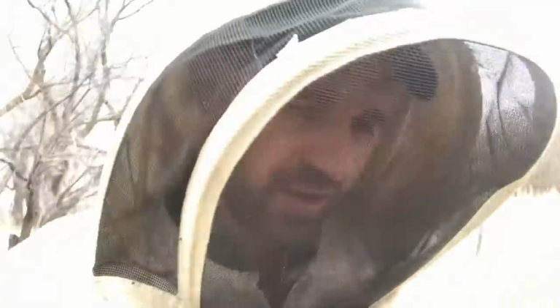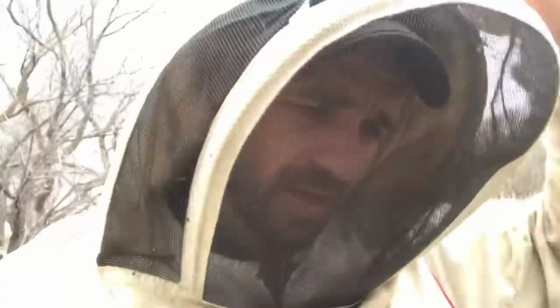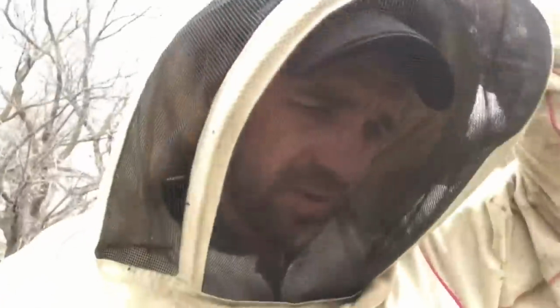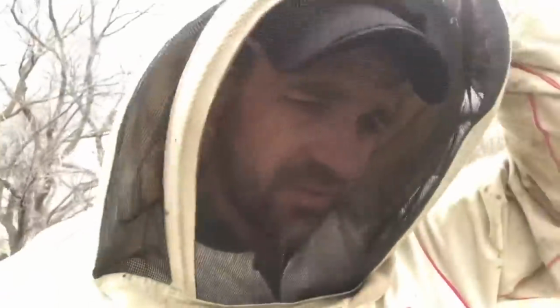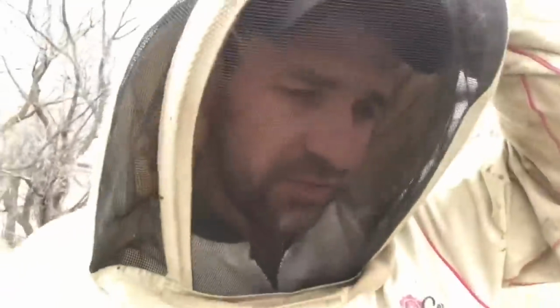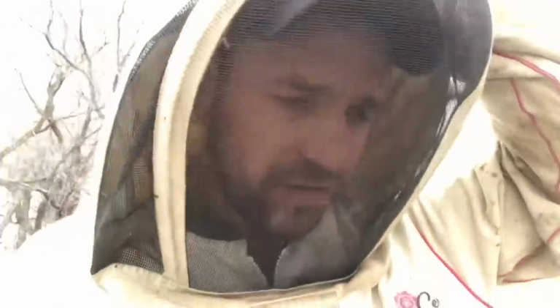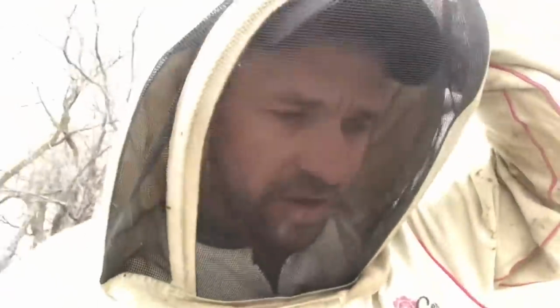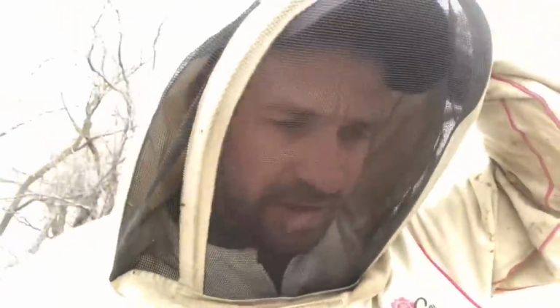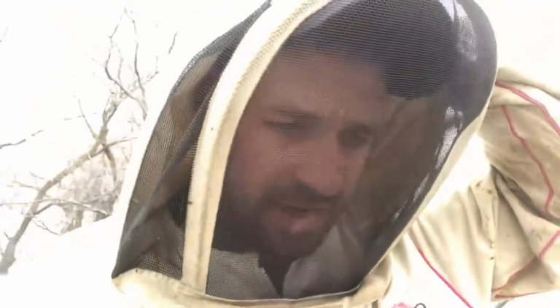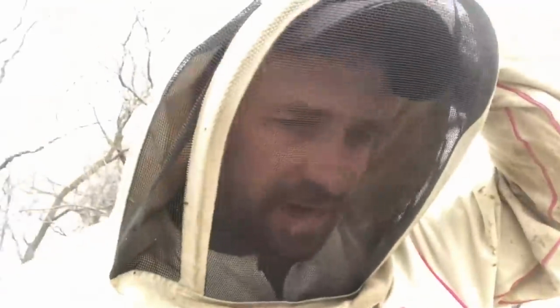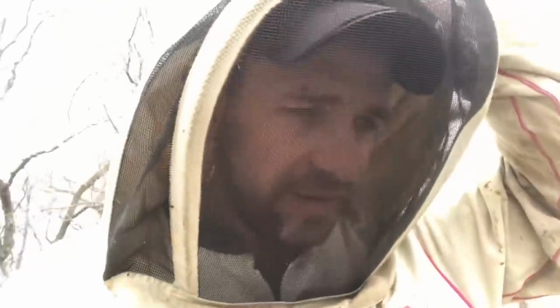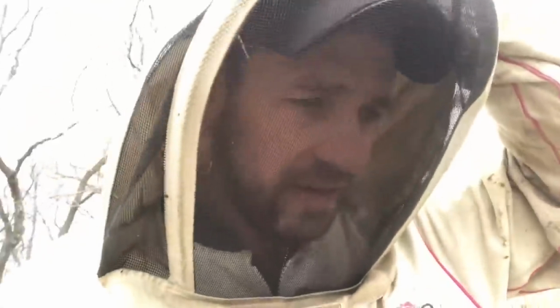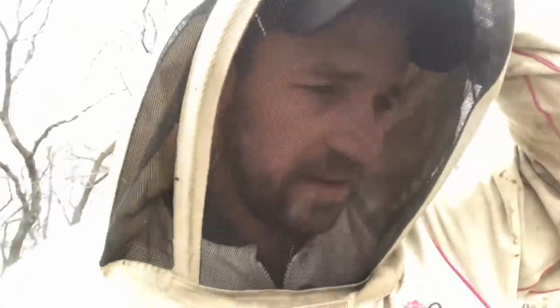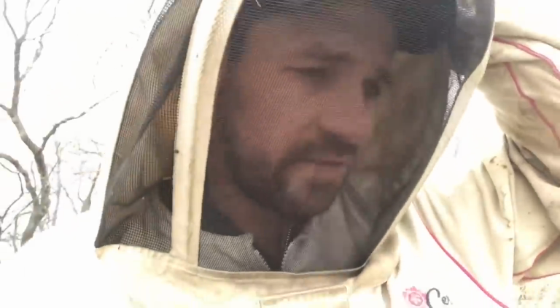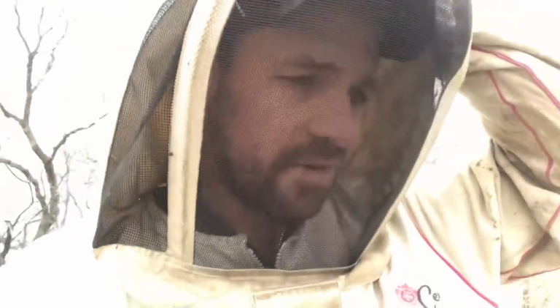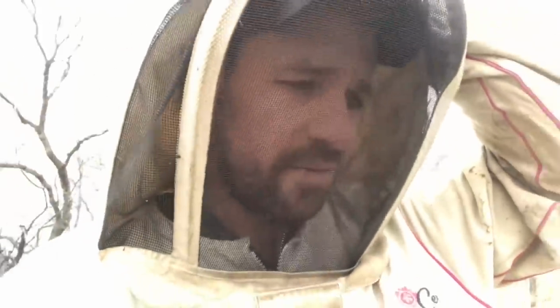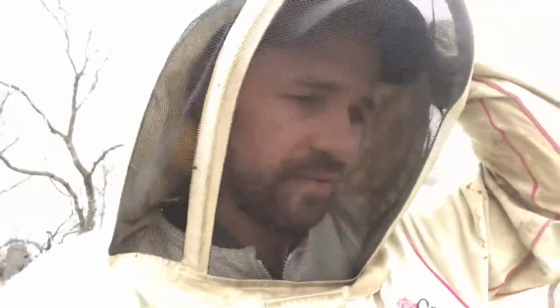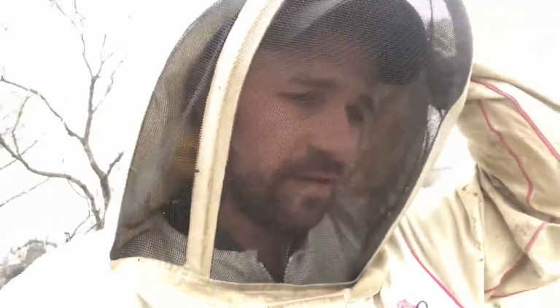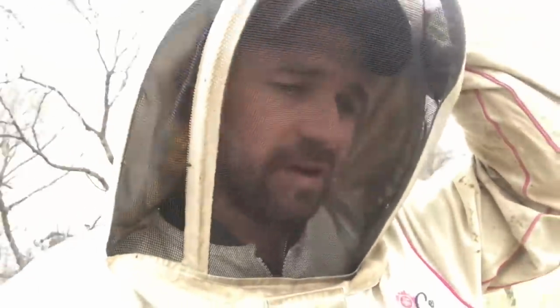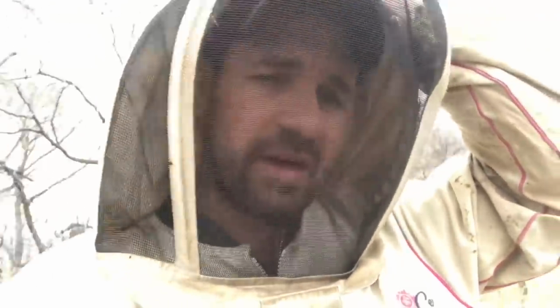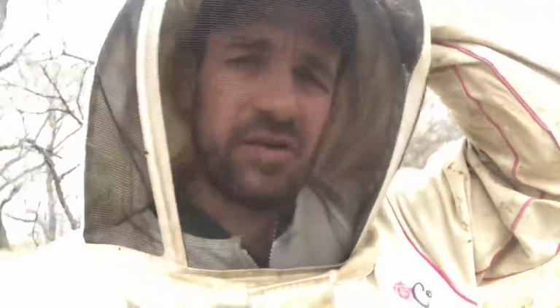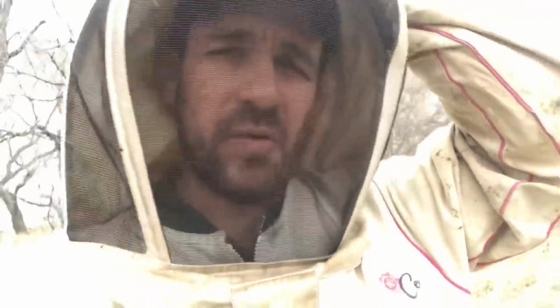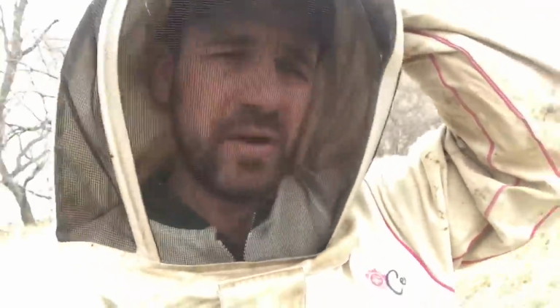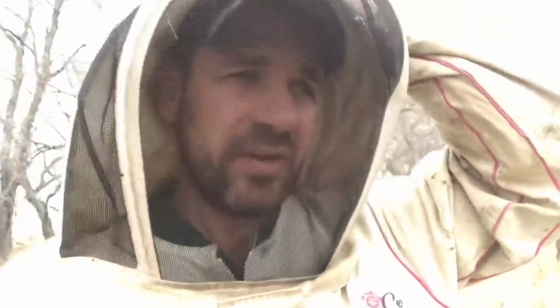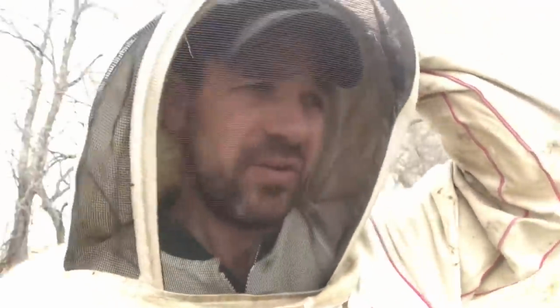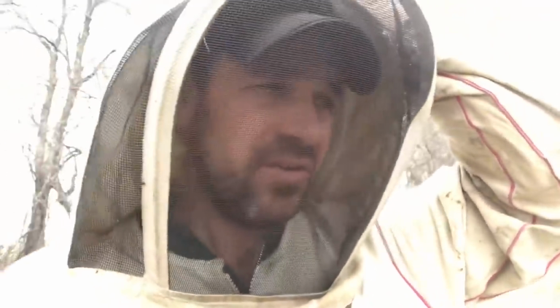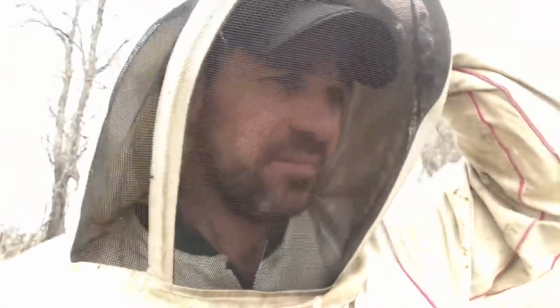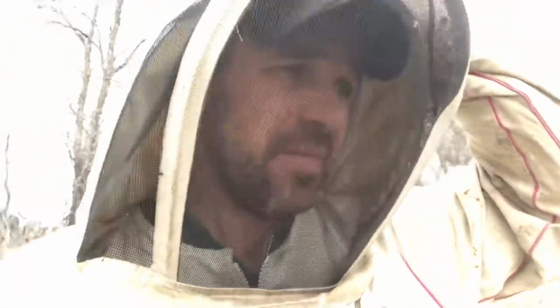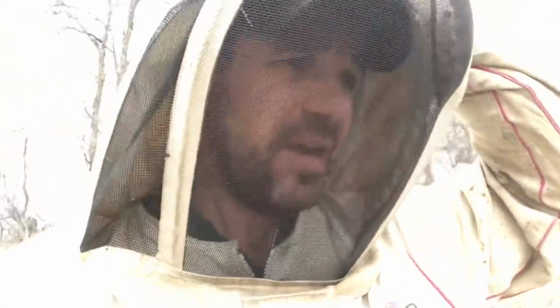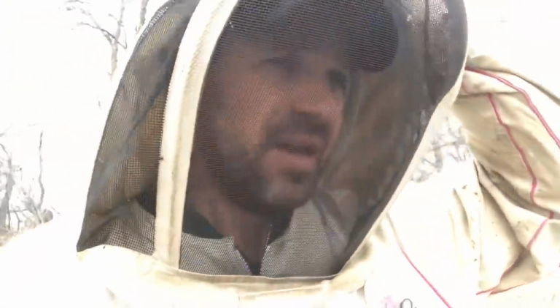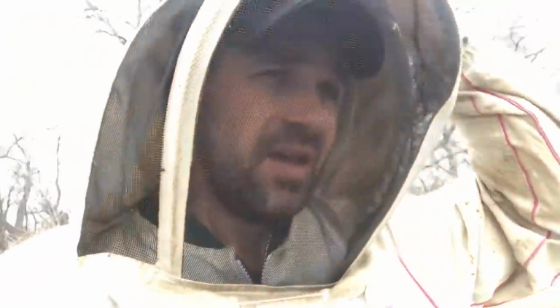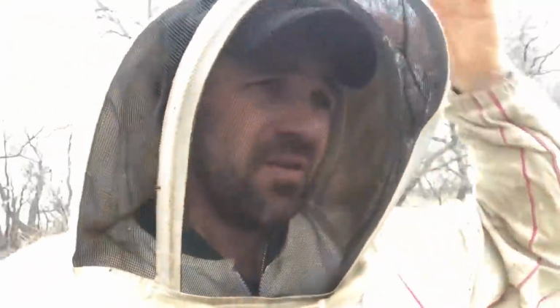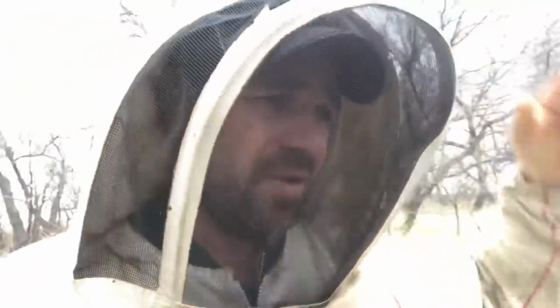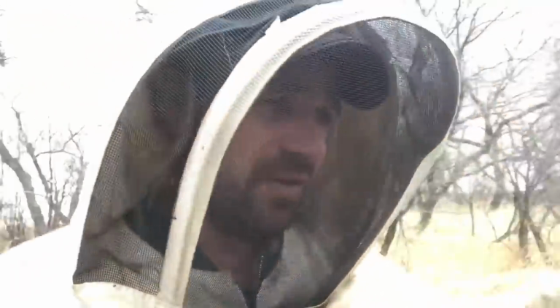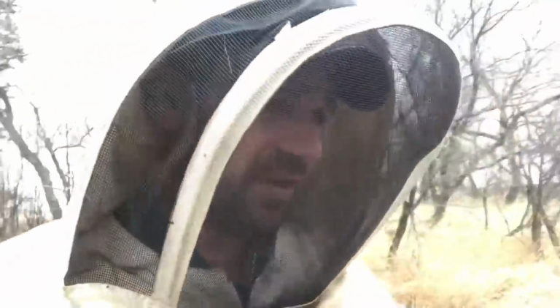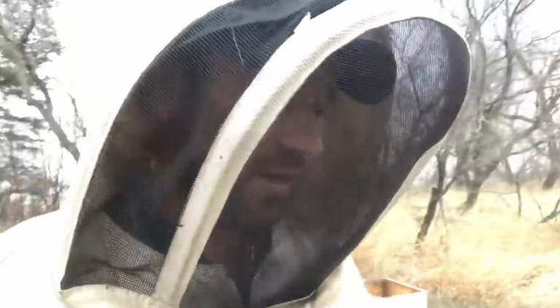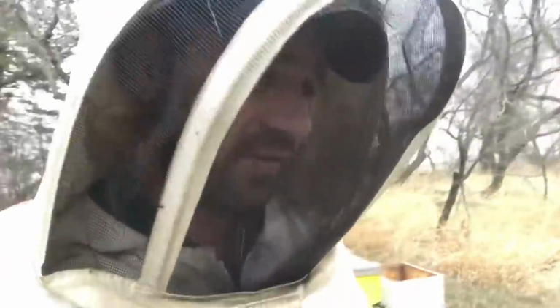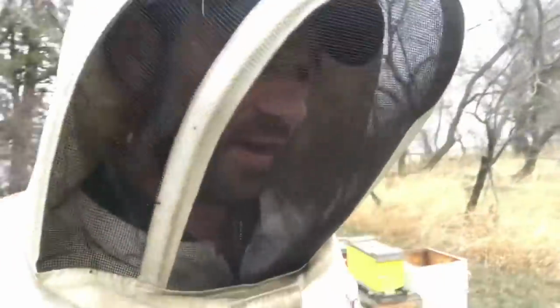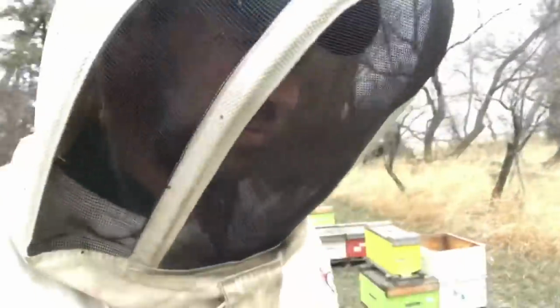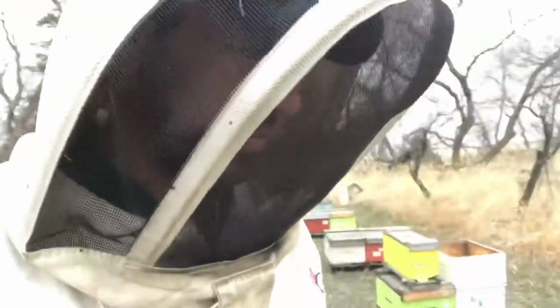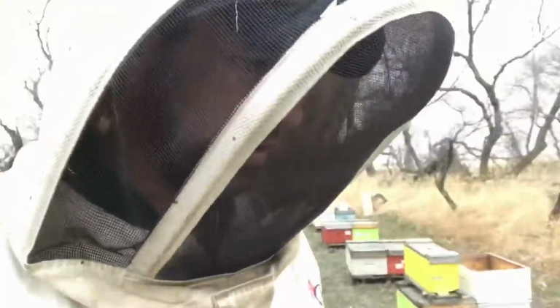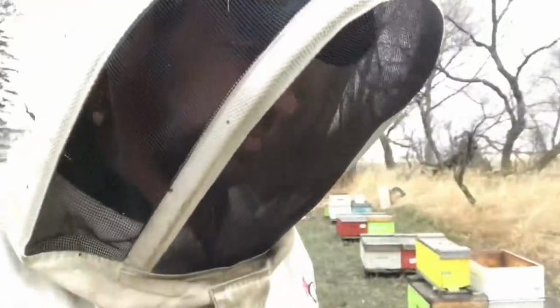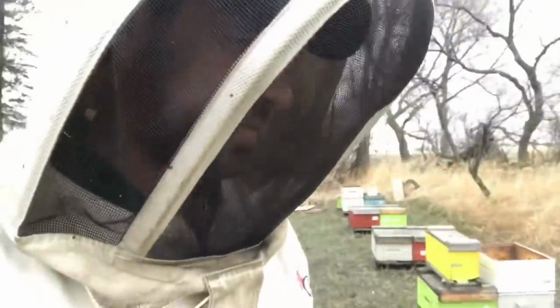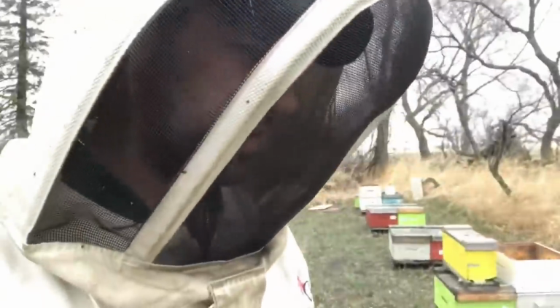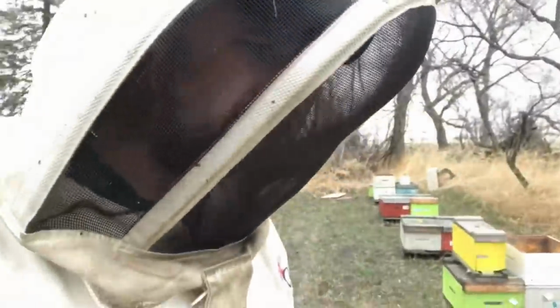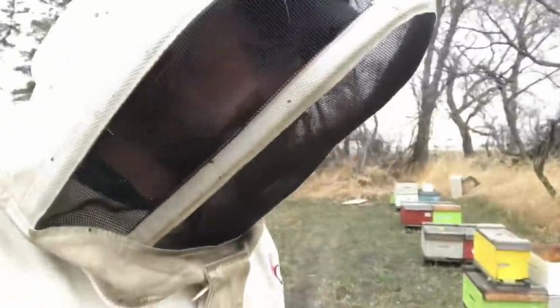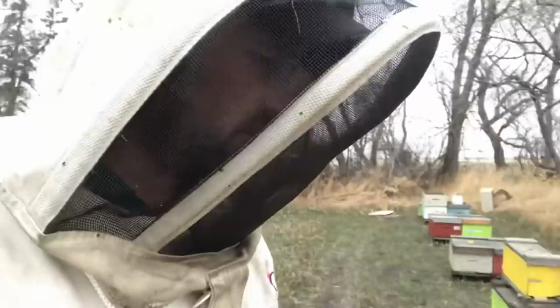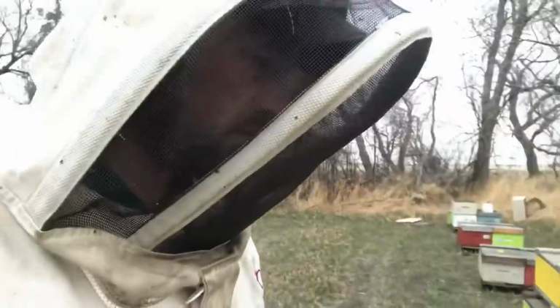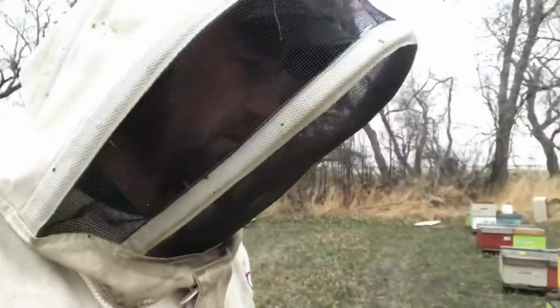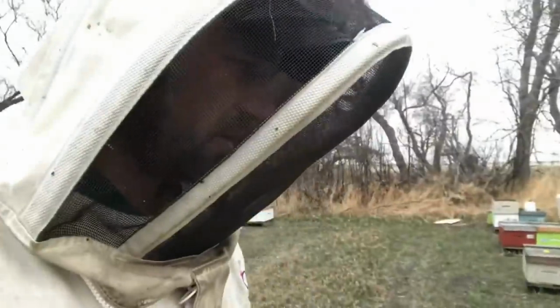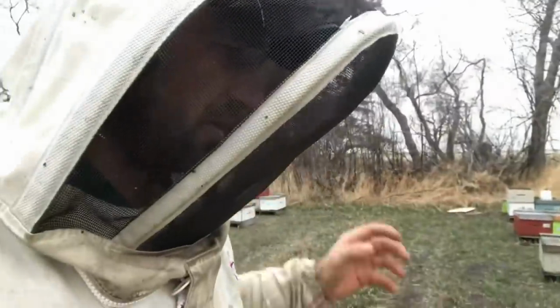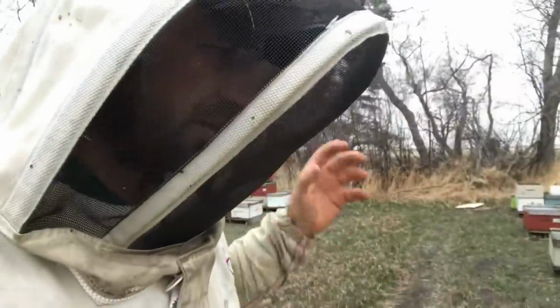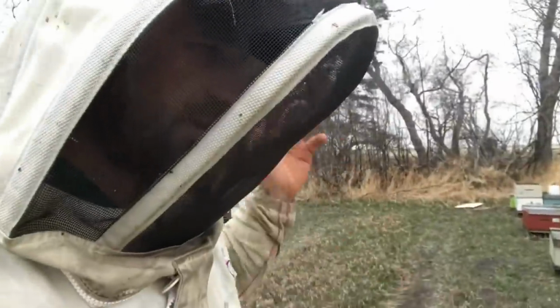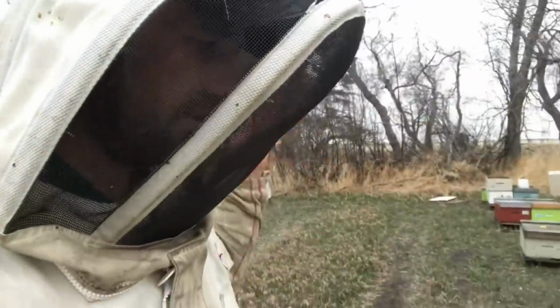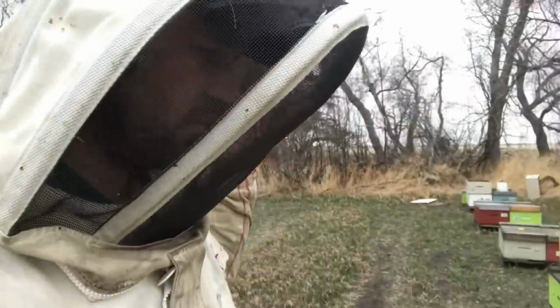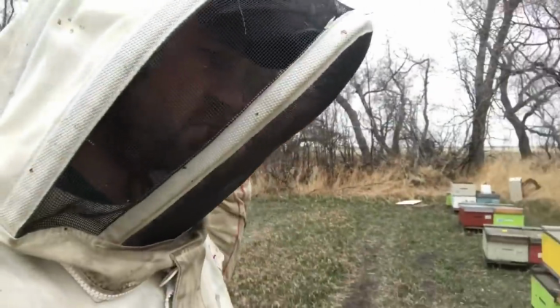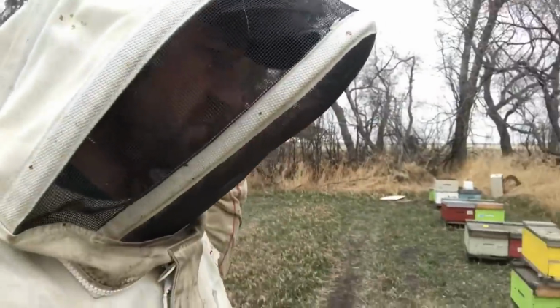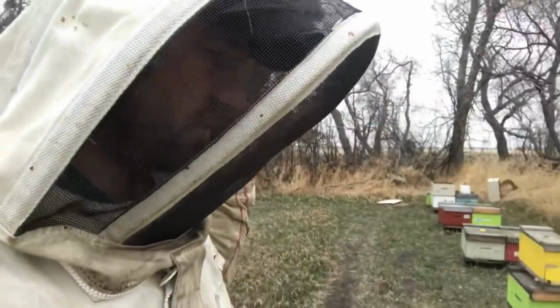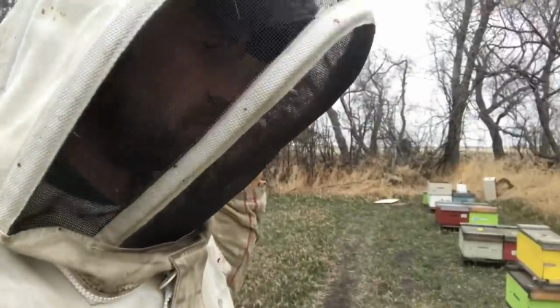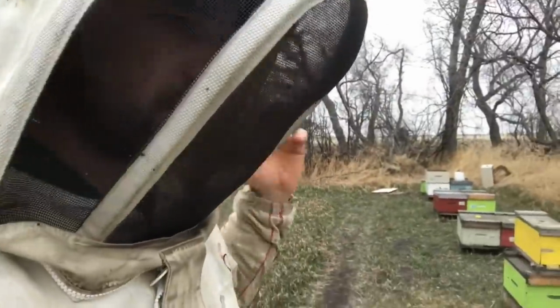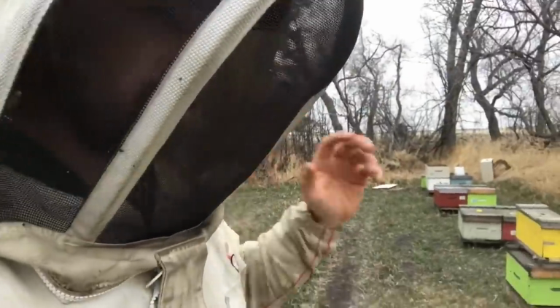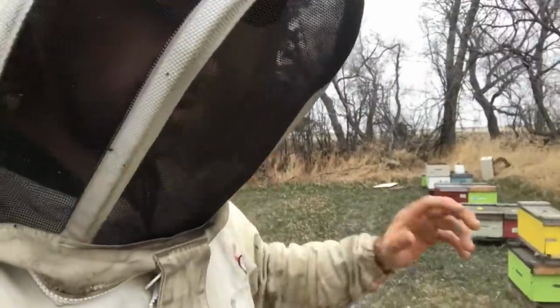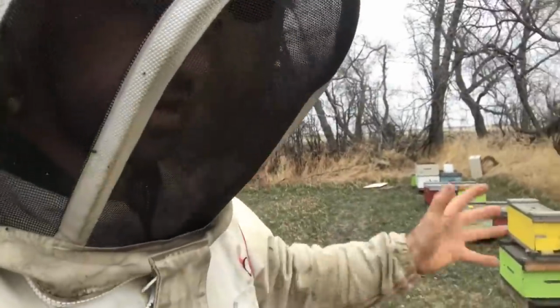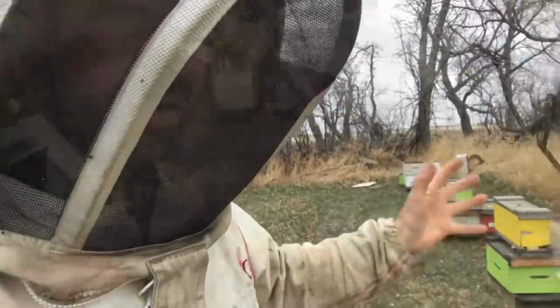They're talking 18s, almost talking 20s. So once it gets that warm, these girls are going to go crazy. We've got to hustle because we're getting some very nice weather coming at us.